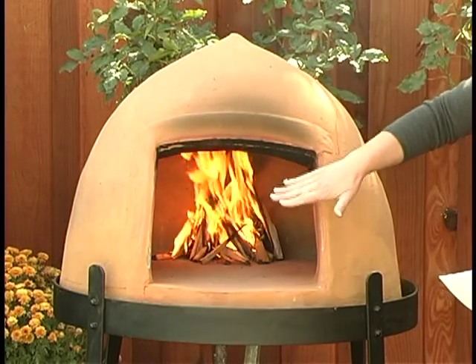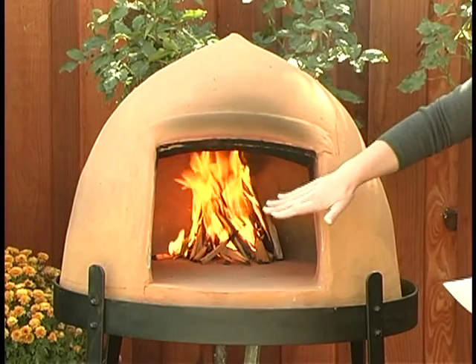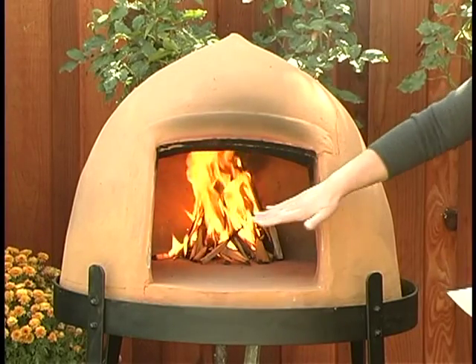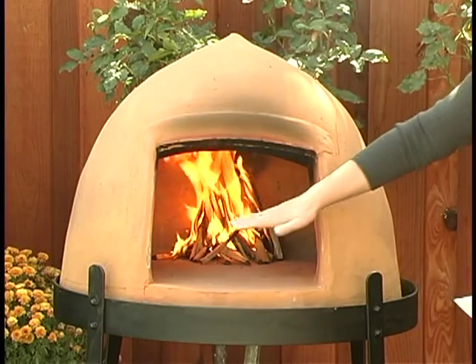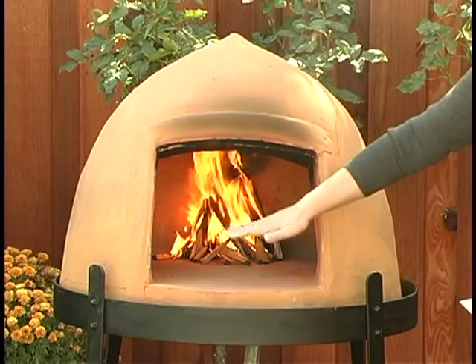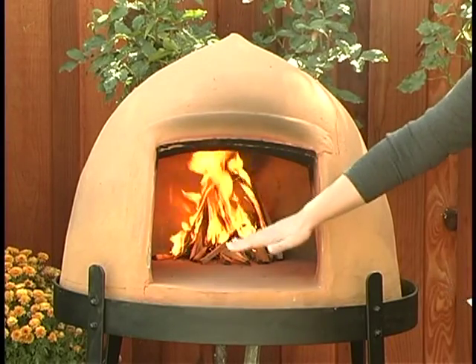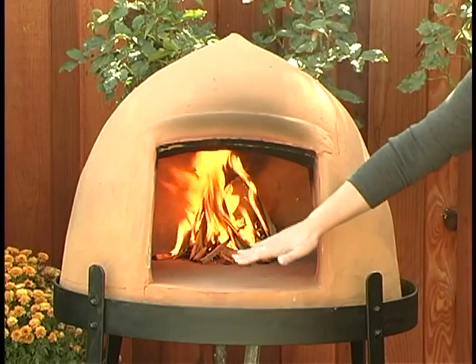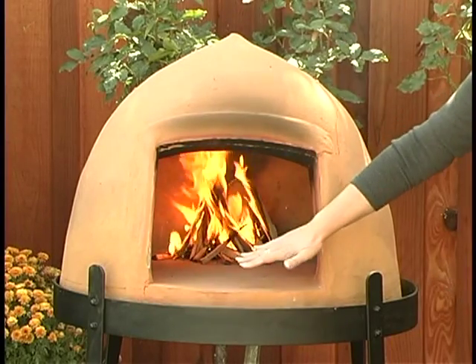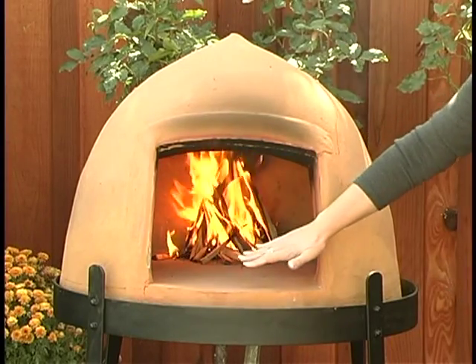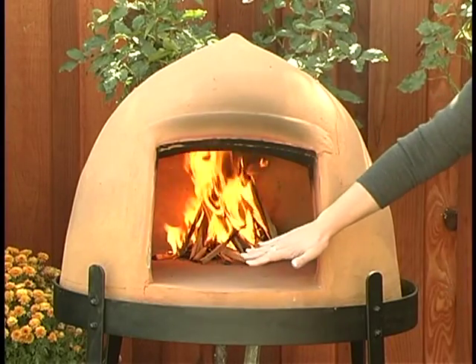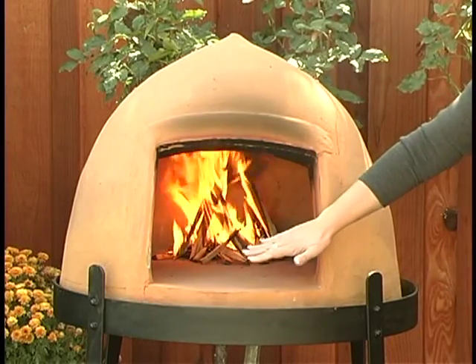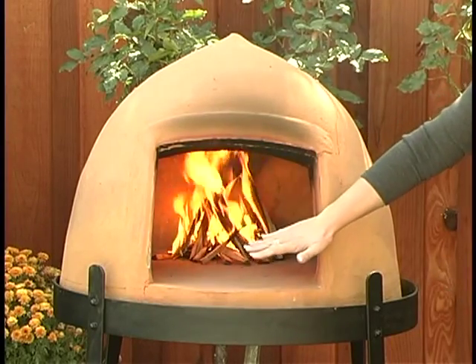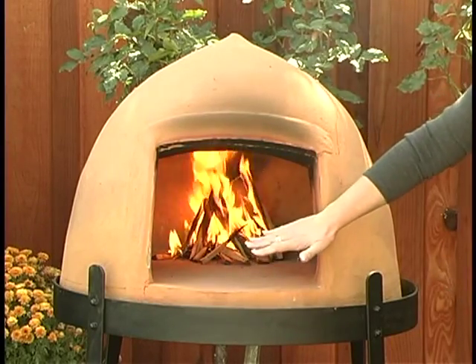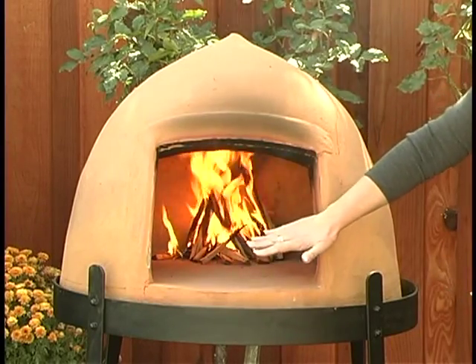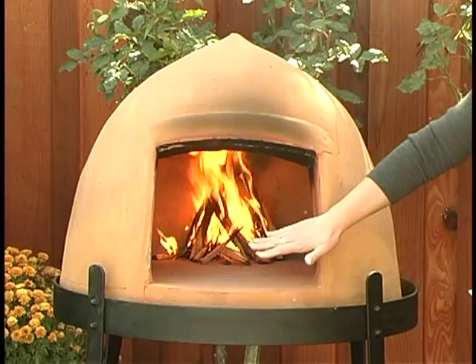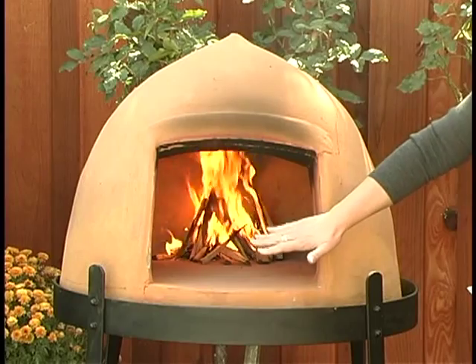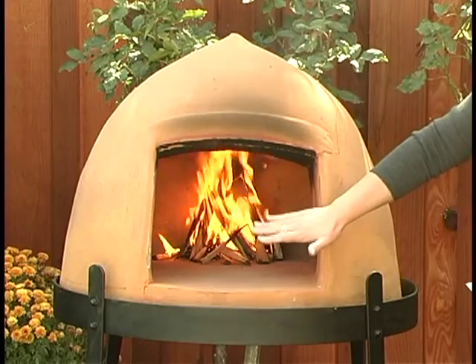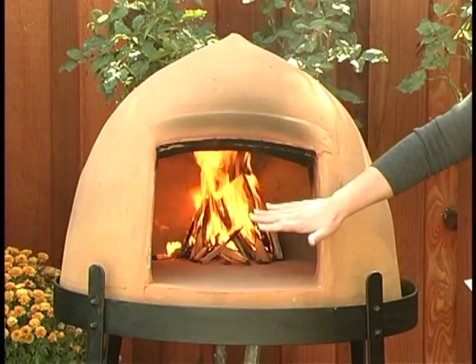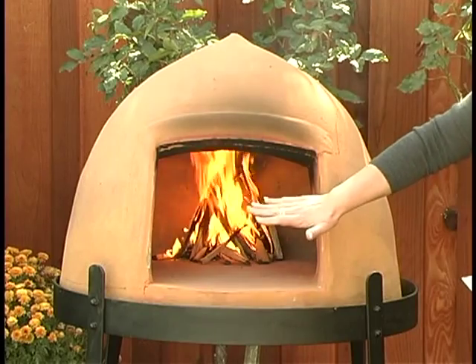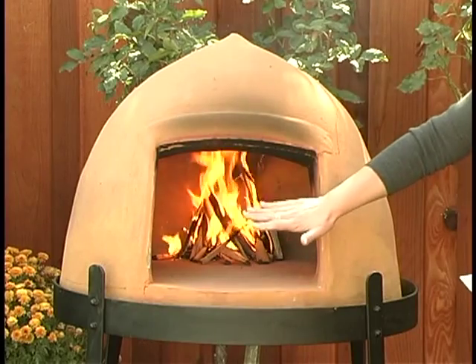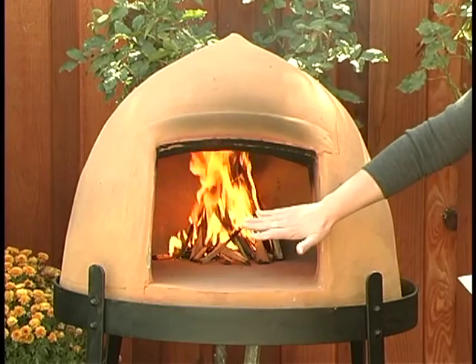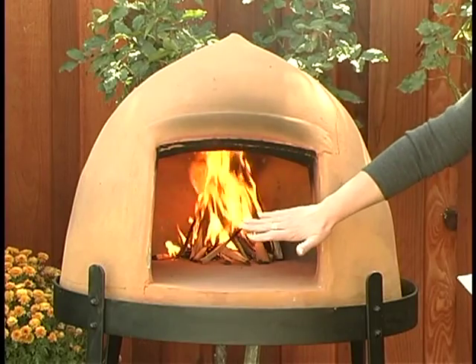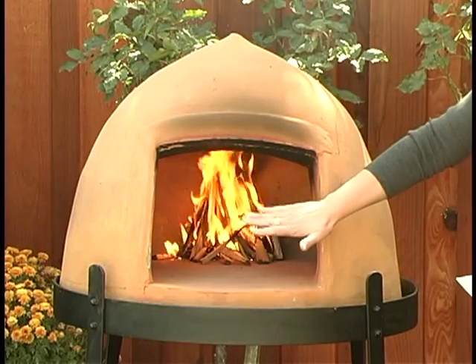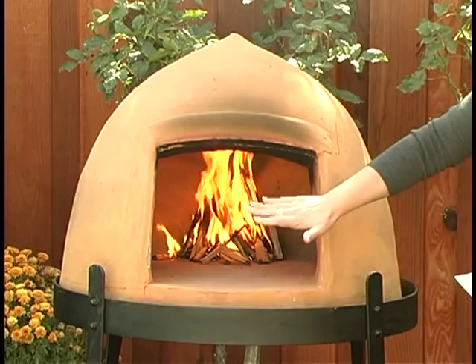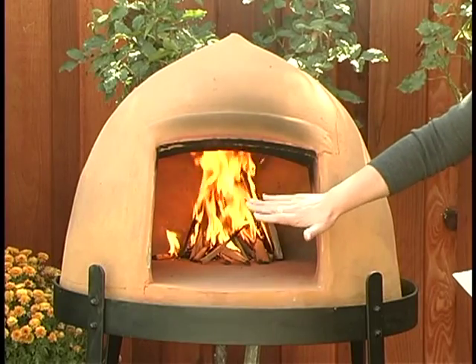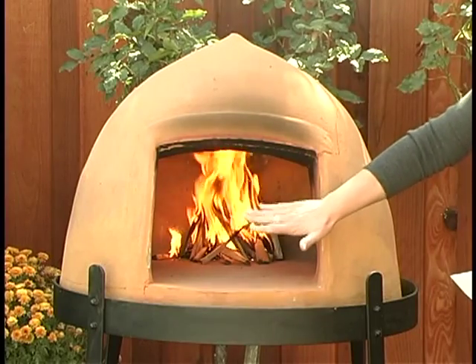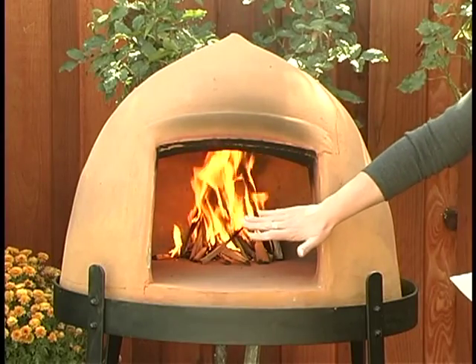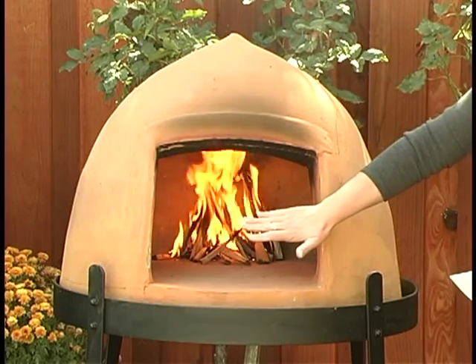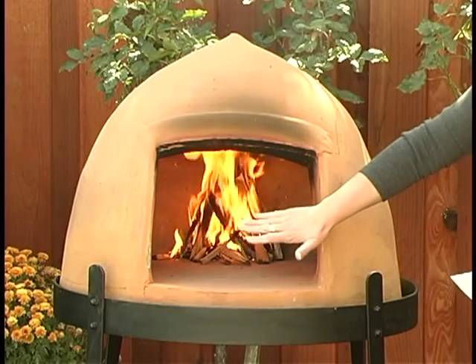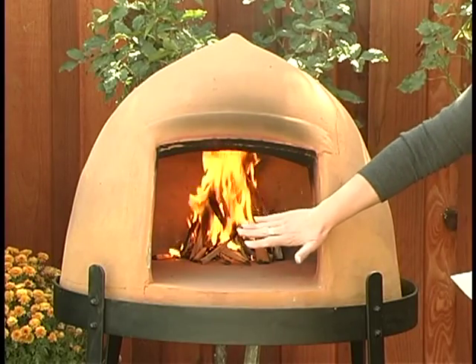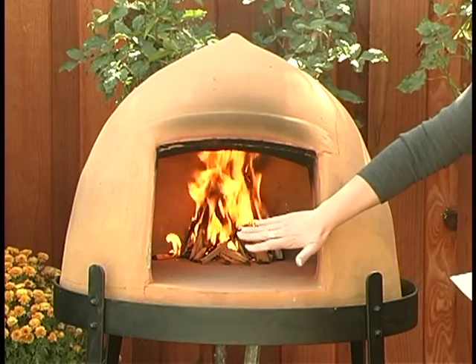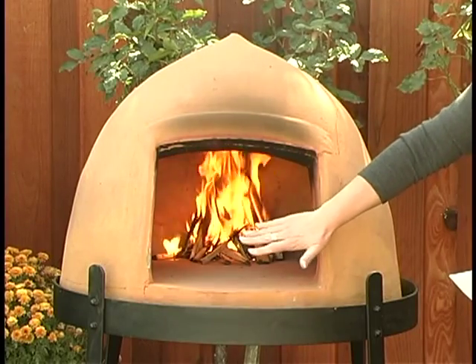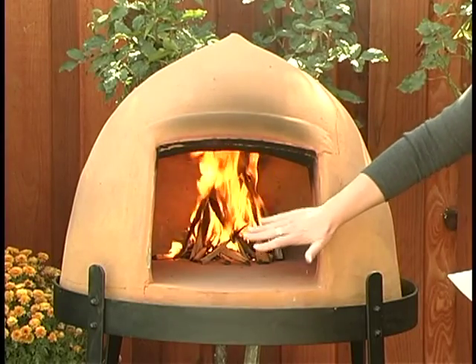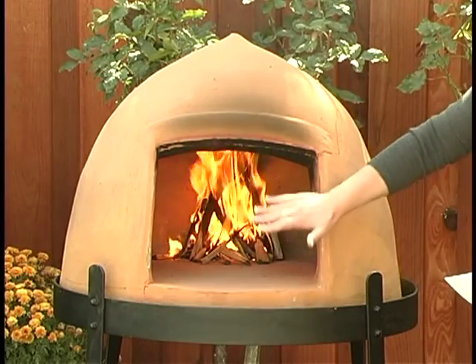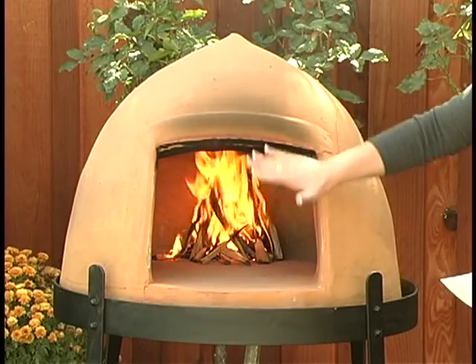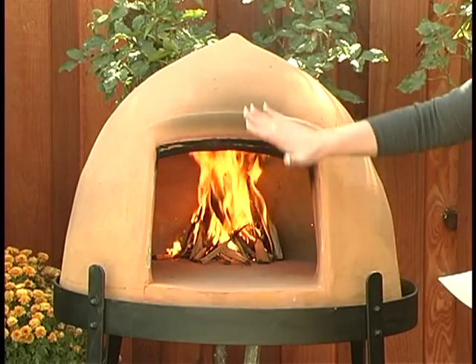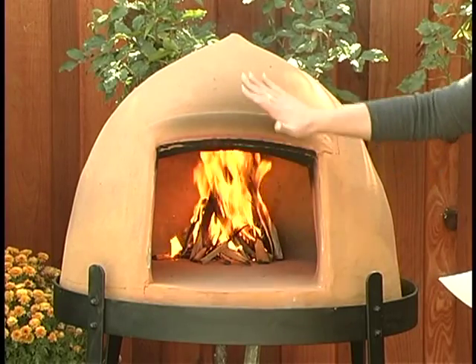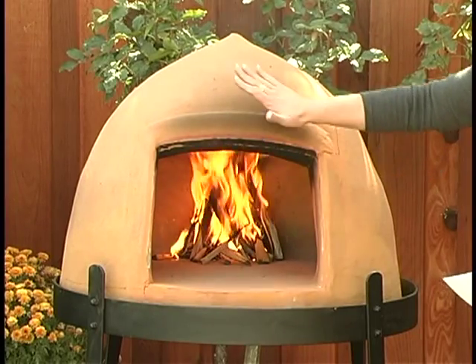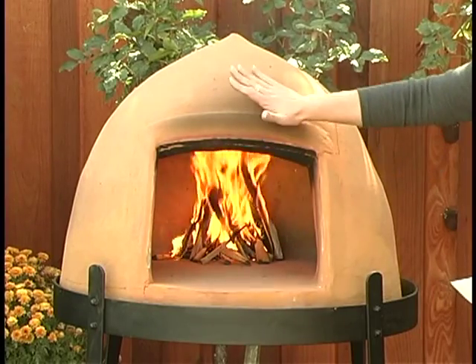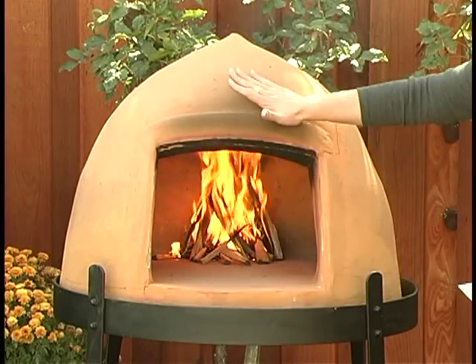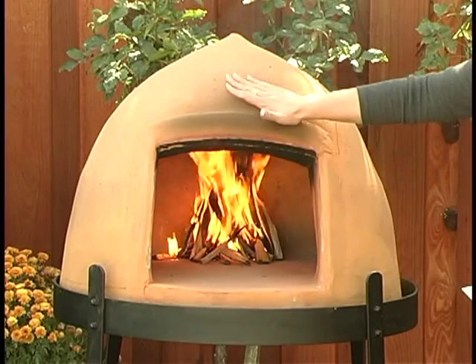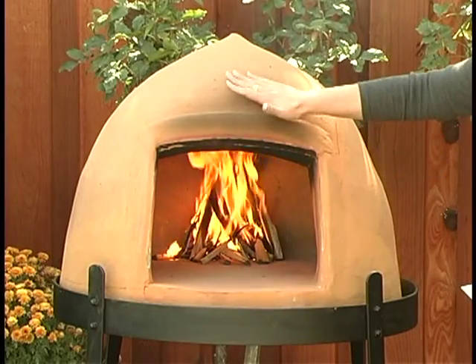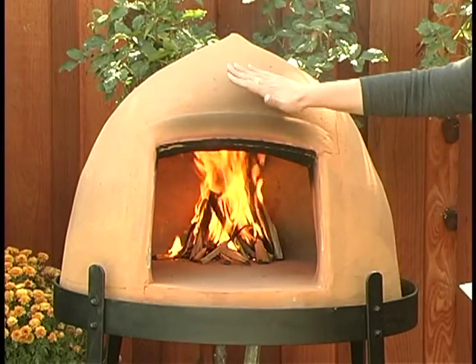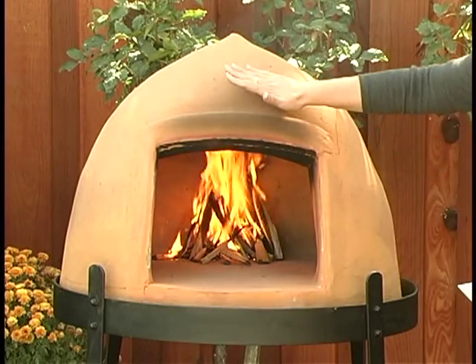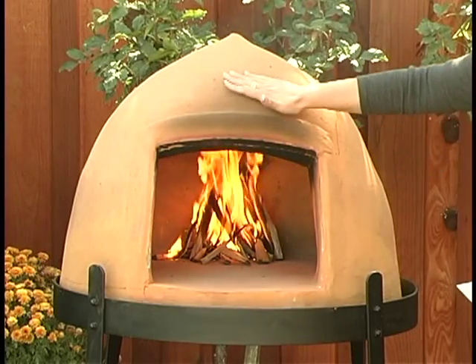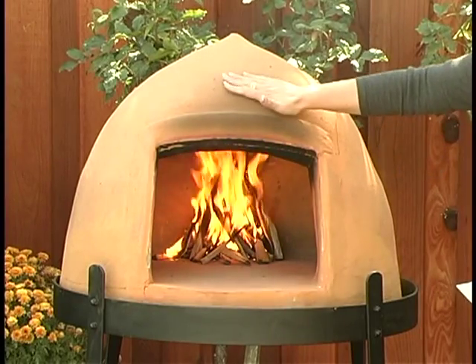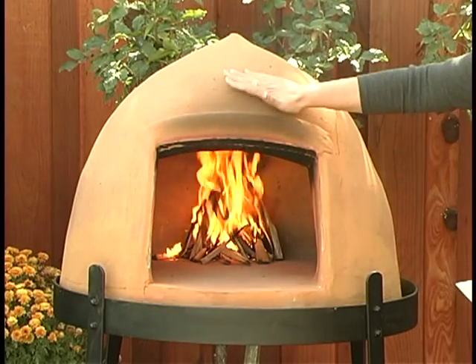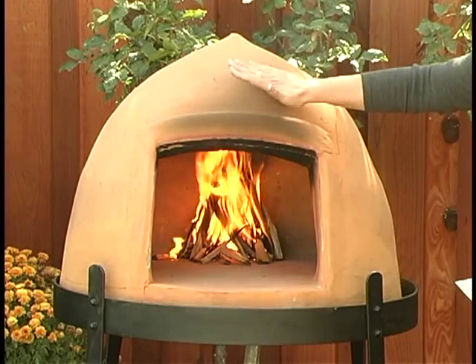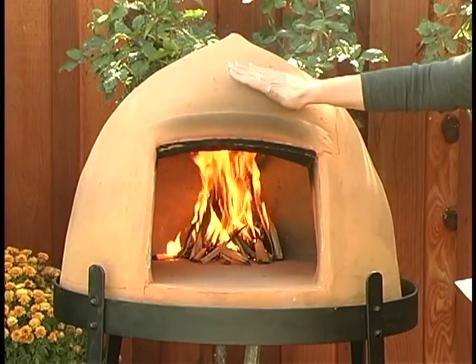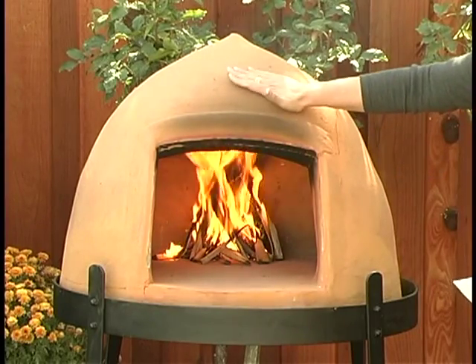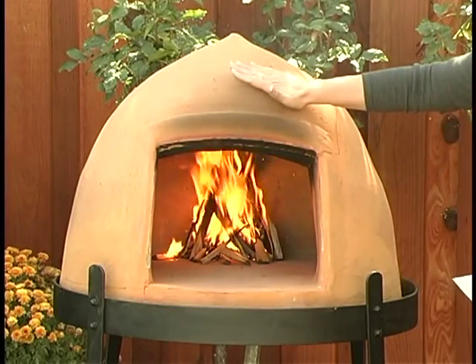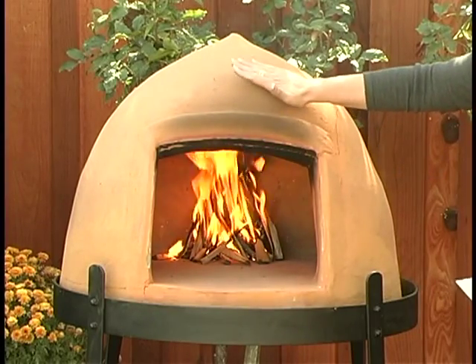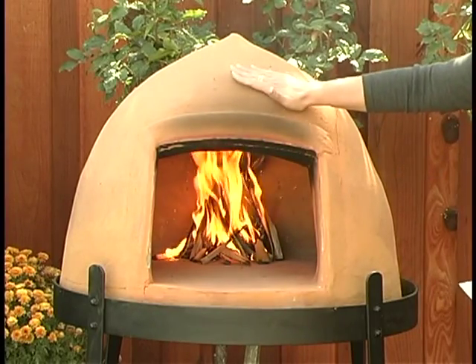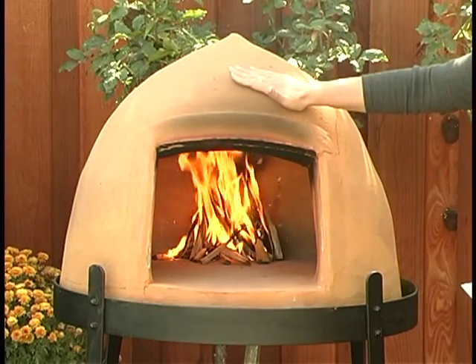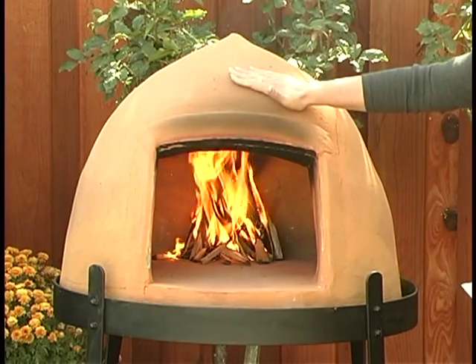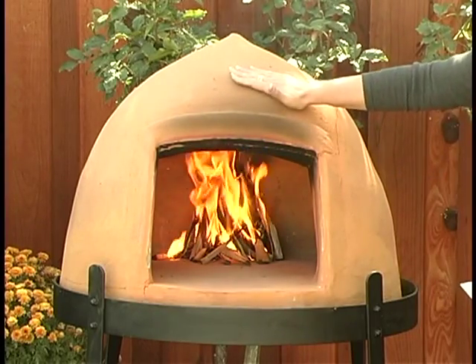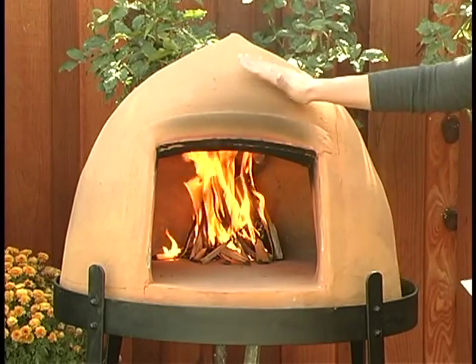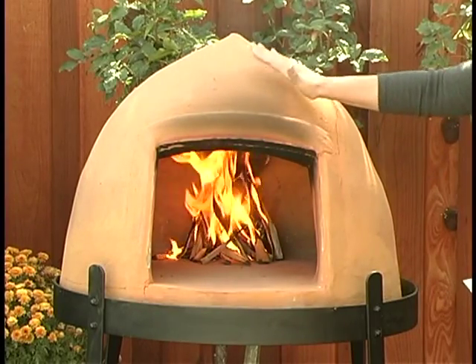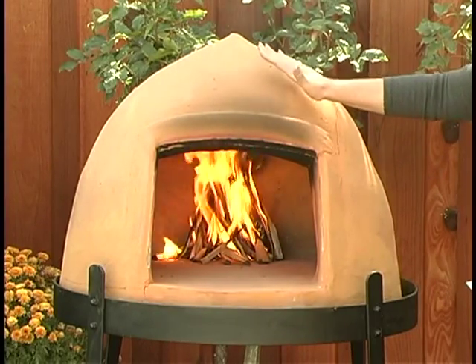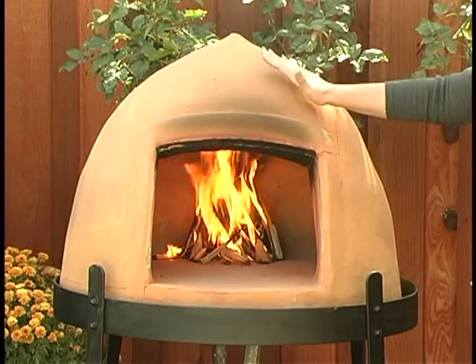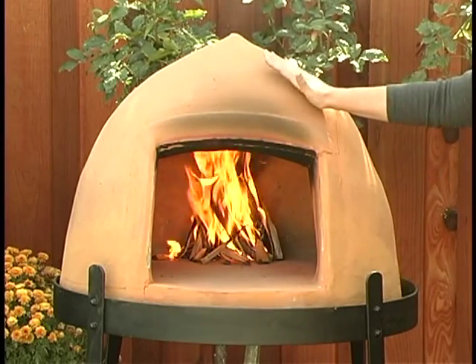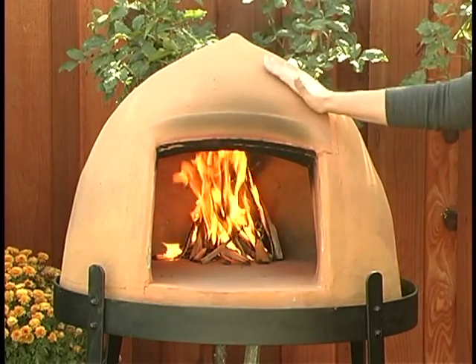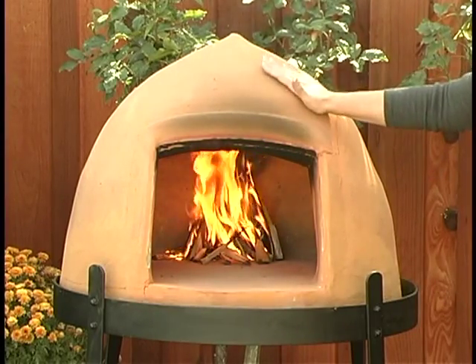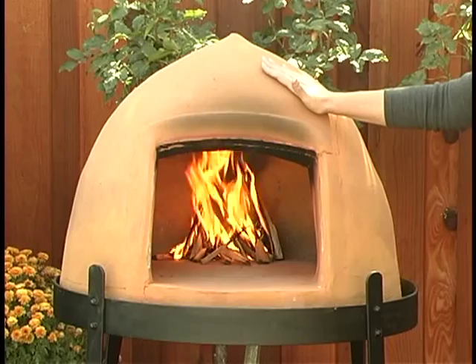which means that the oven retains the heat well on the inside and yet doesn't get too hot to the touch on the outside.